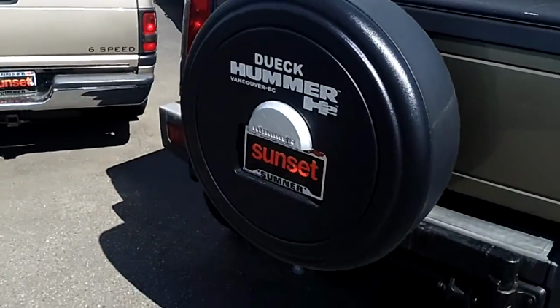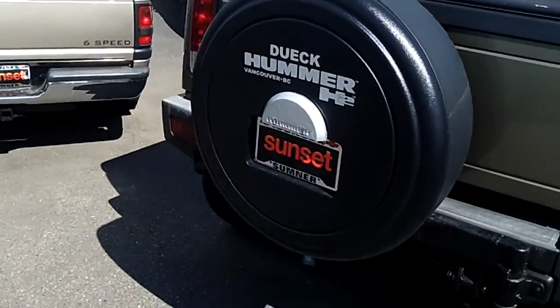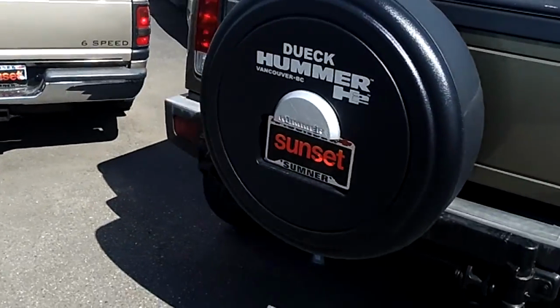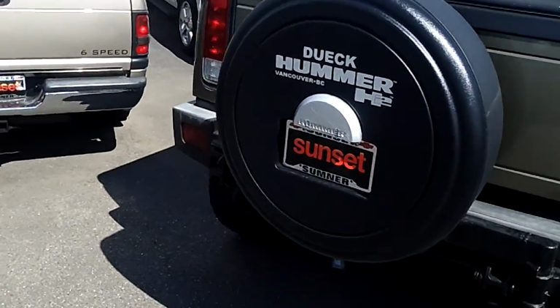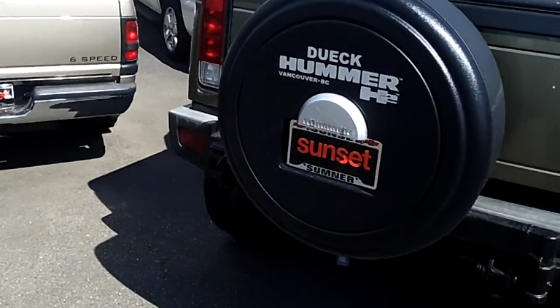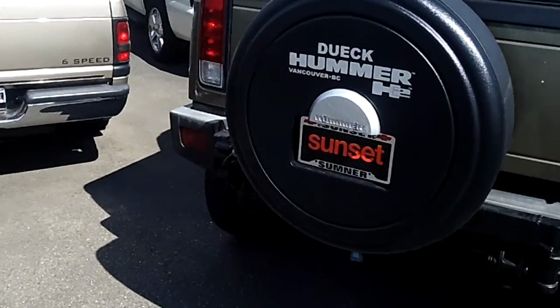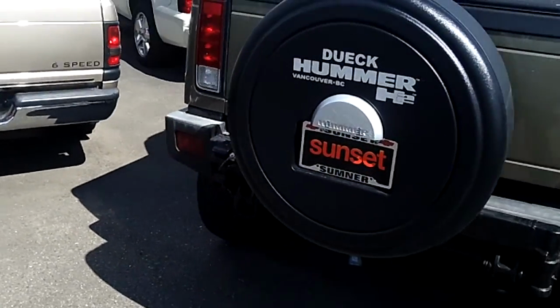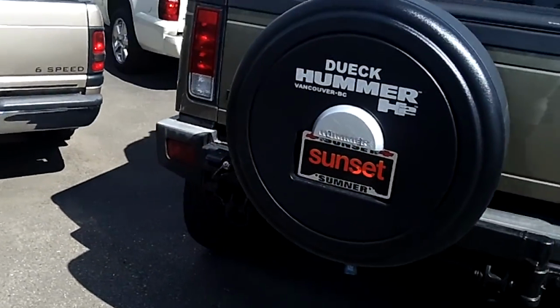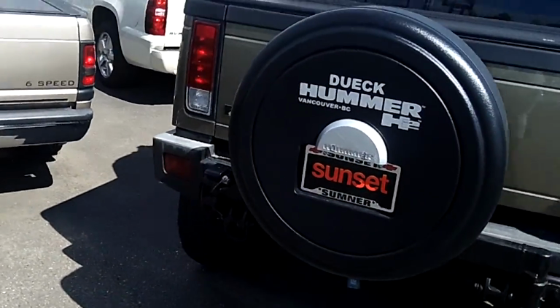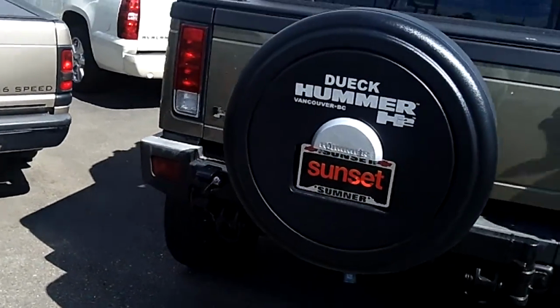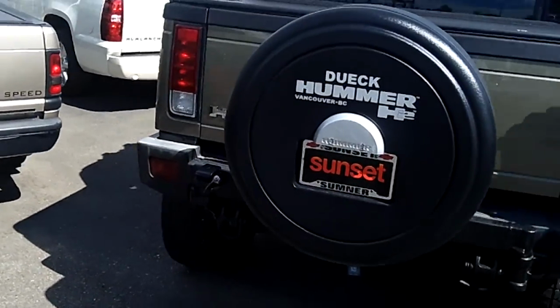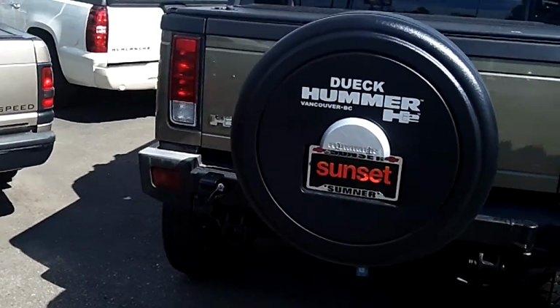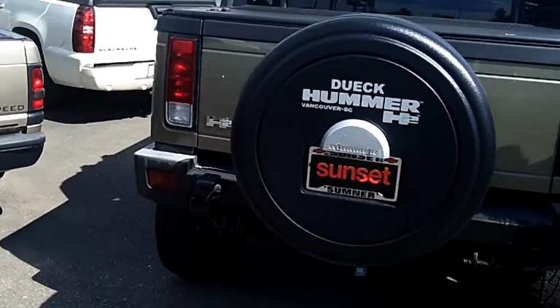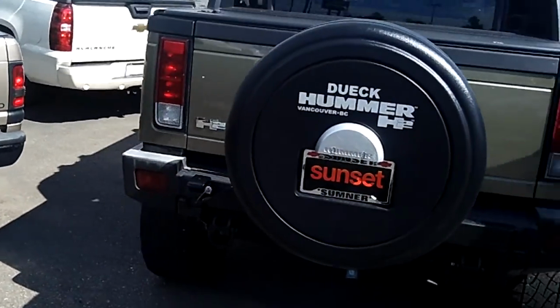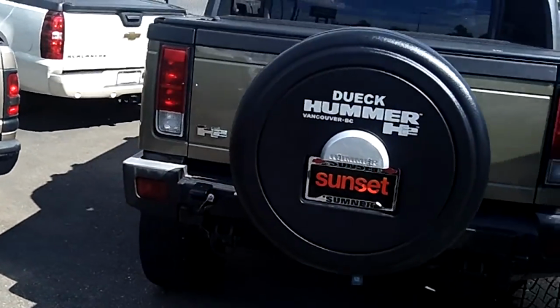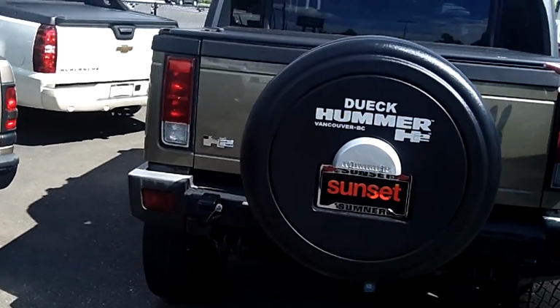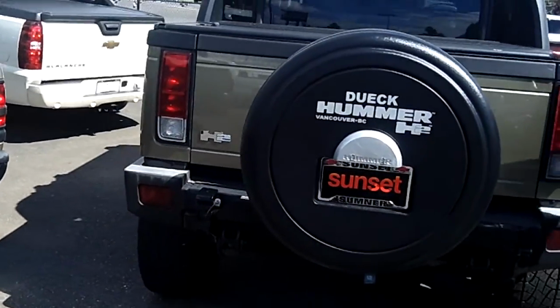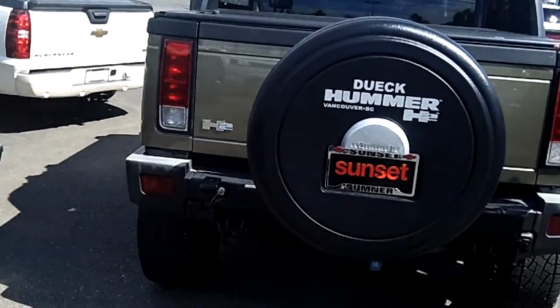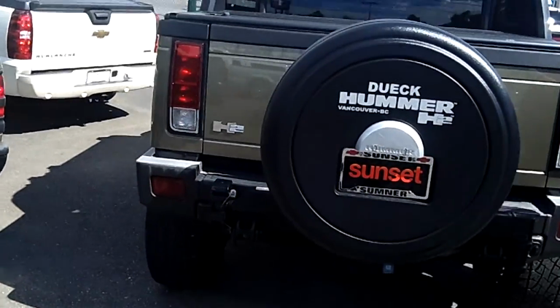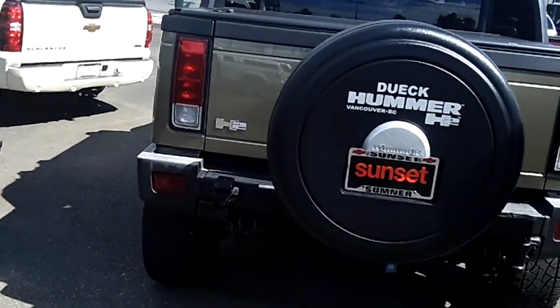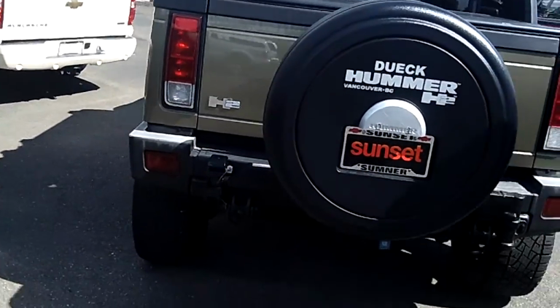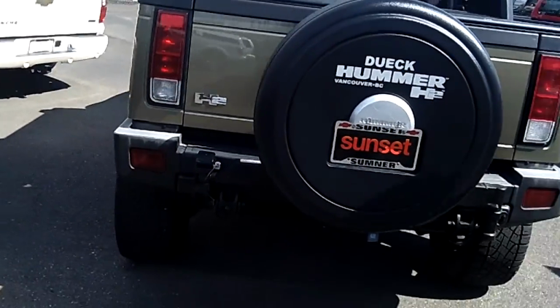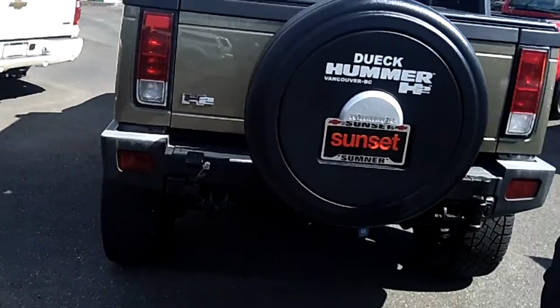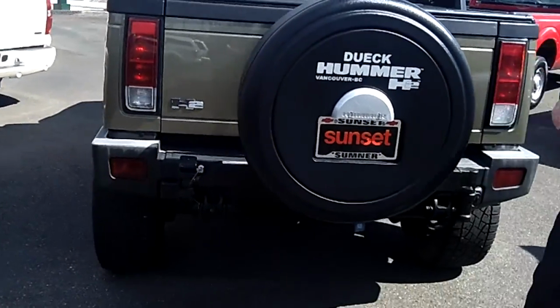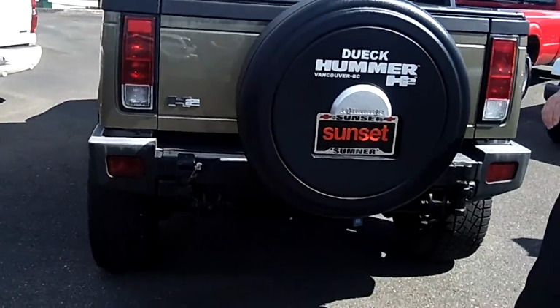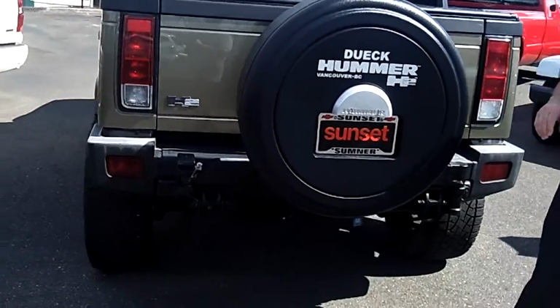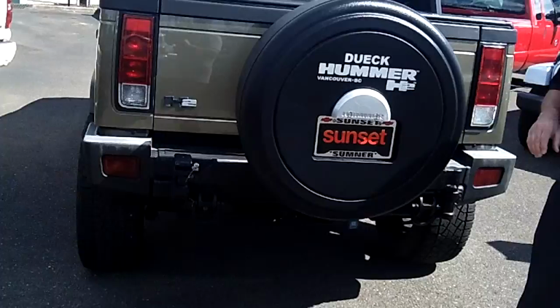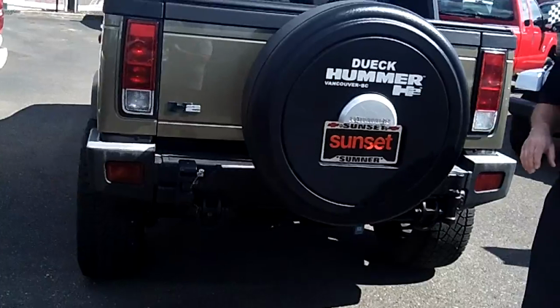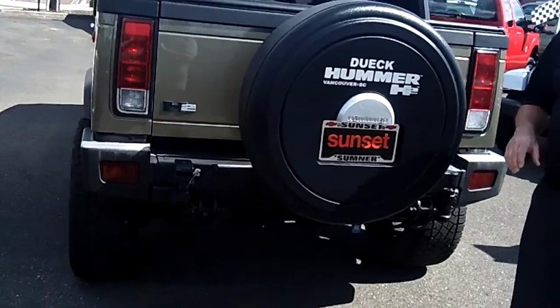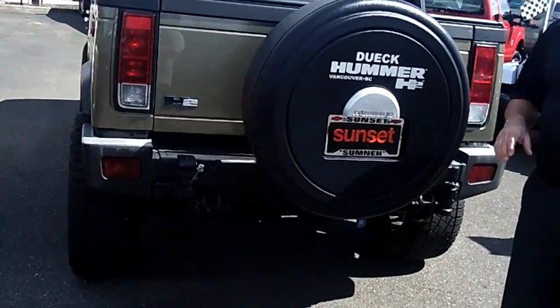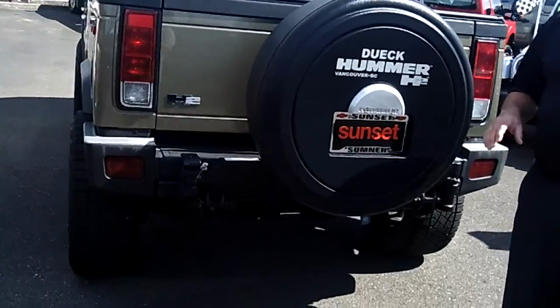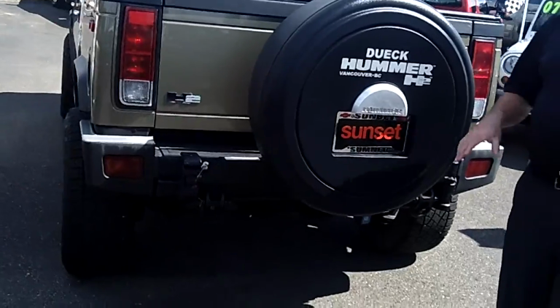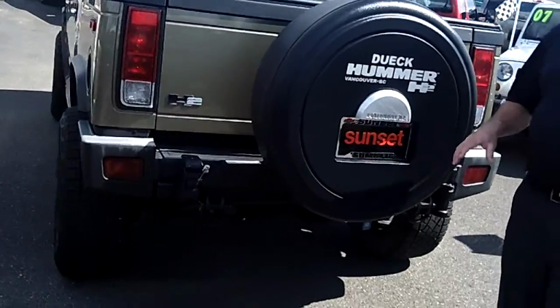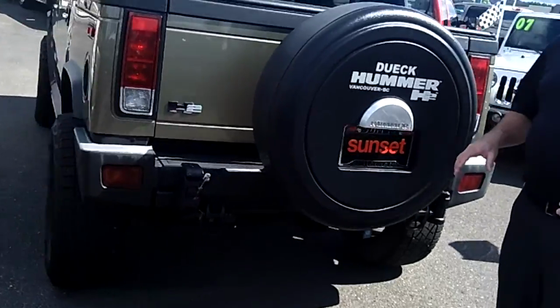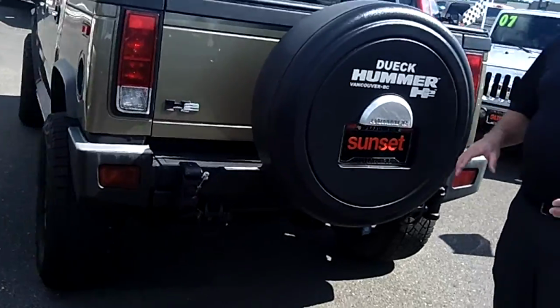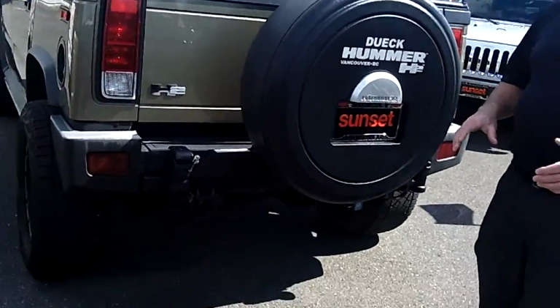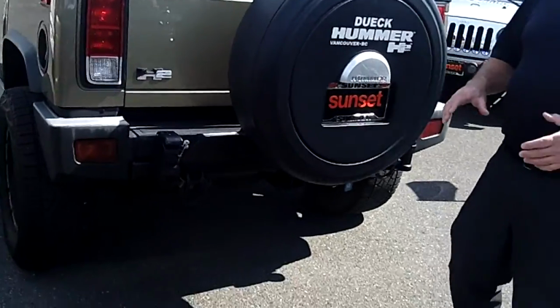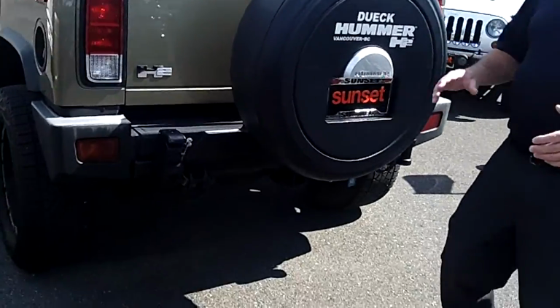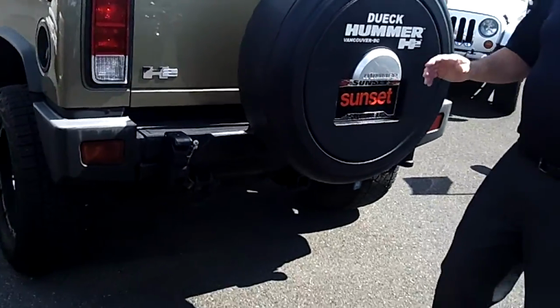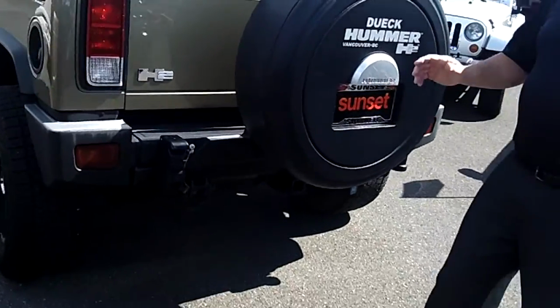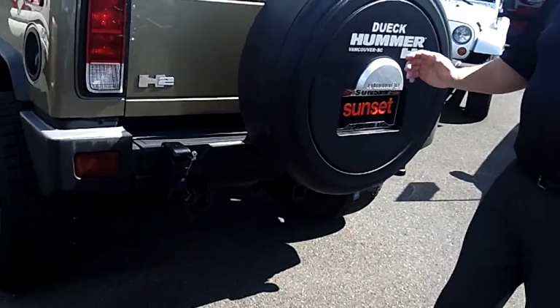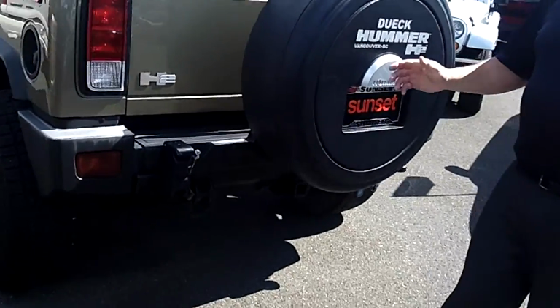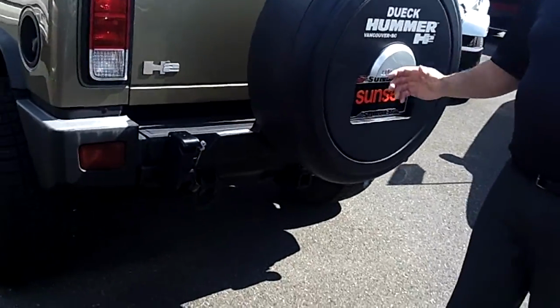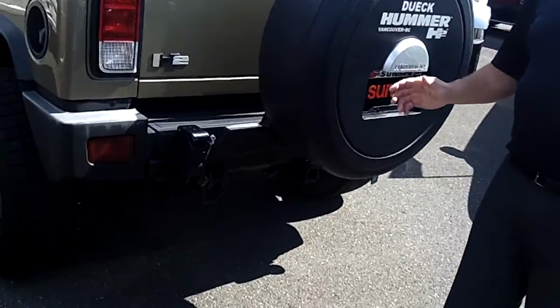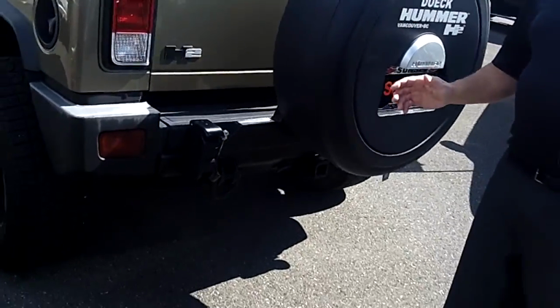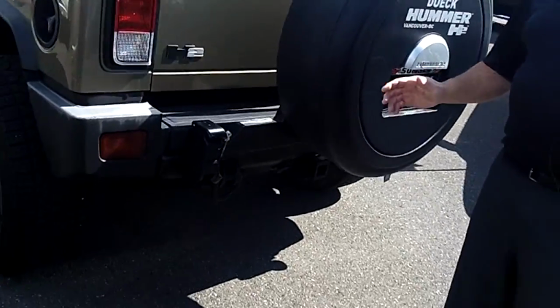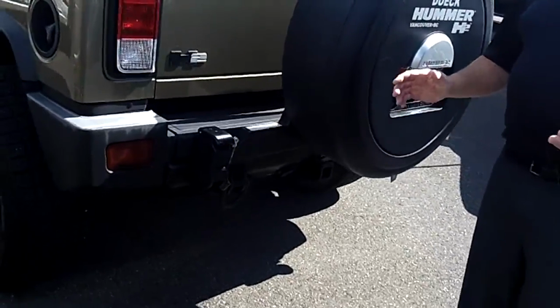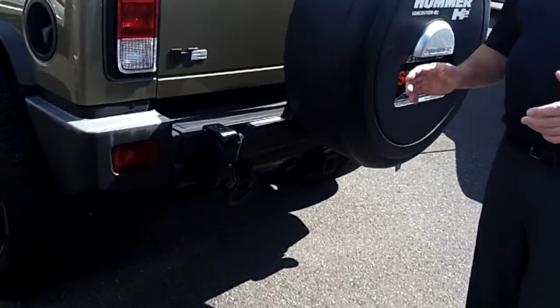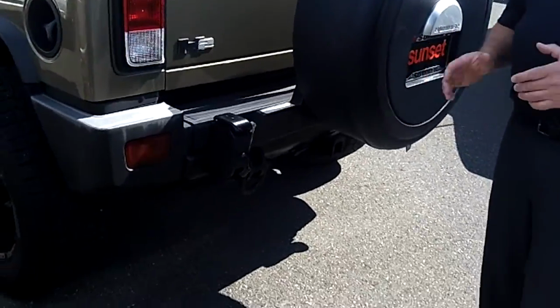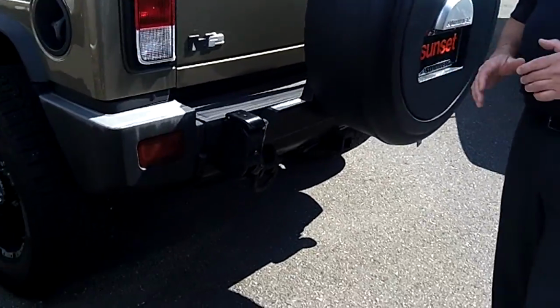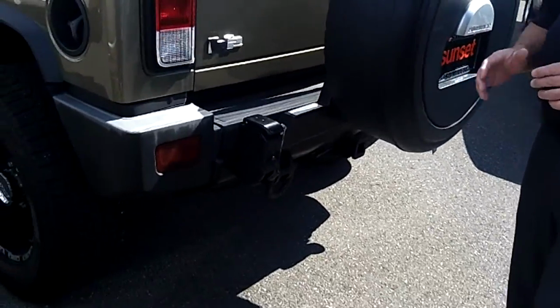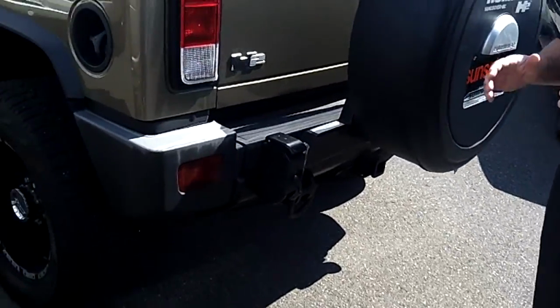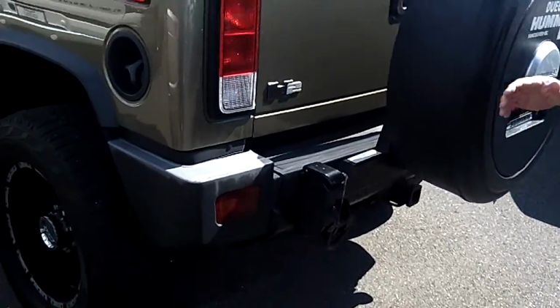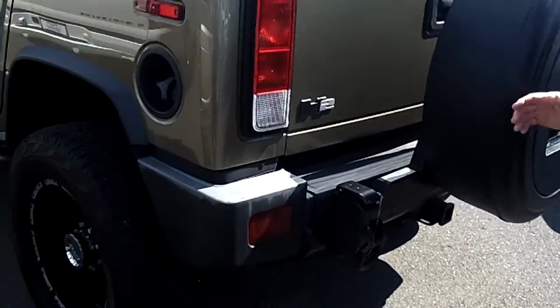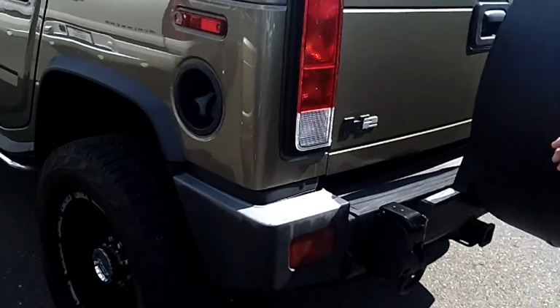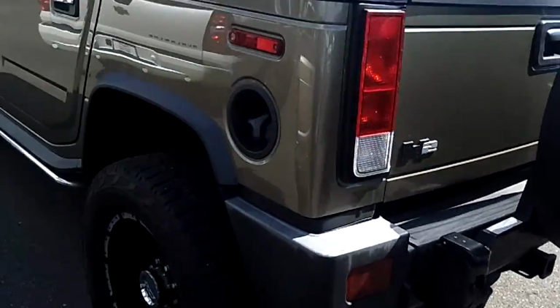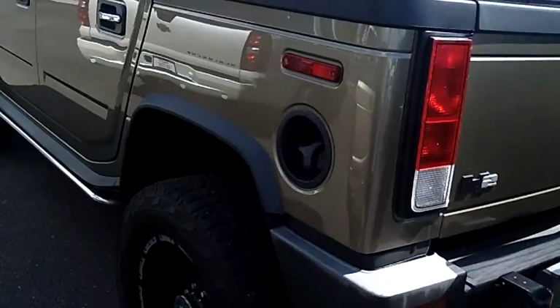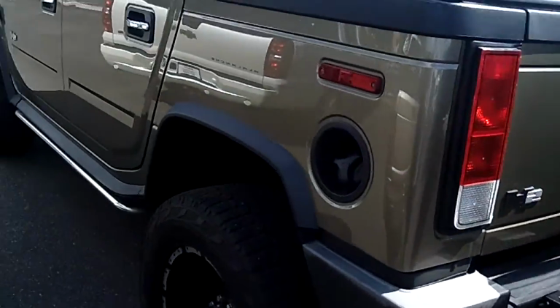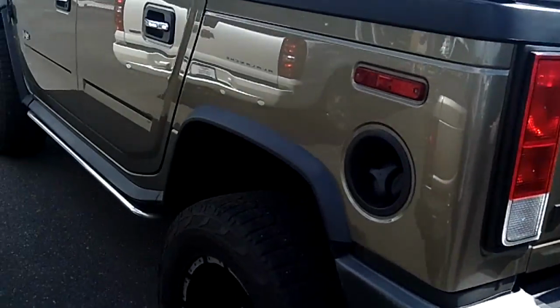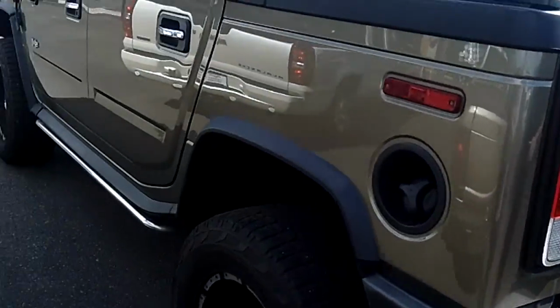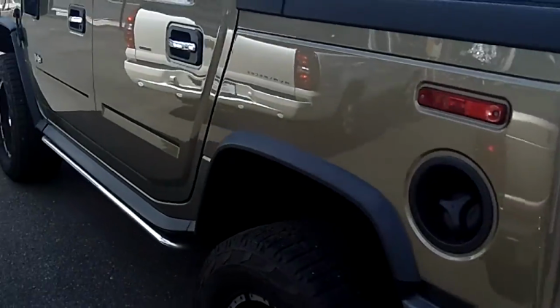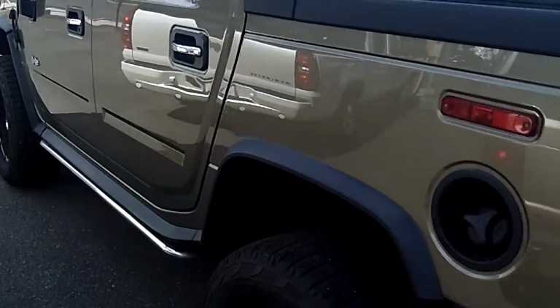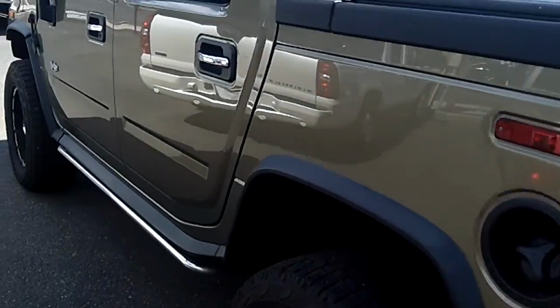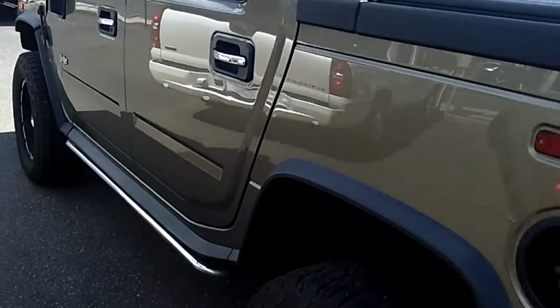You've got the covered locking pickup bed in the back, tow package to haul your boat or trailer. It's ready to rock and roll.